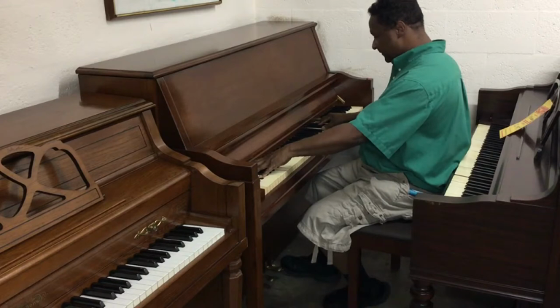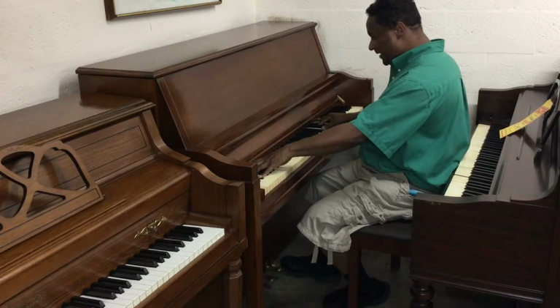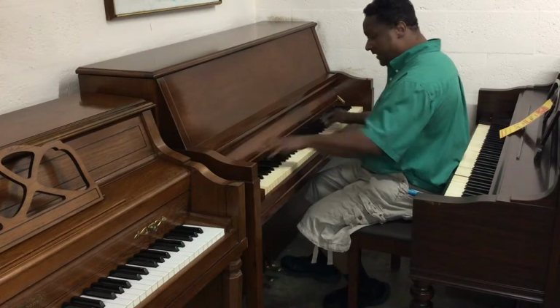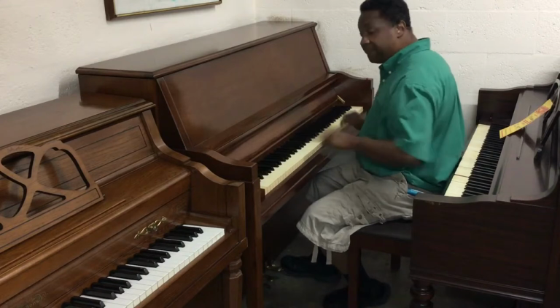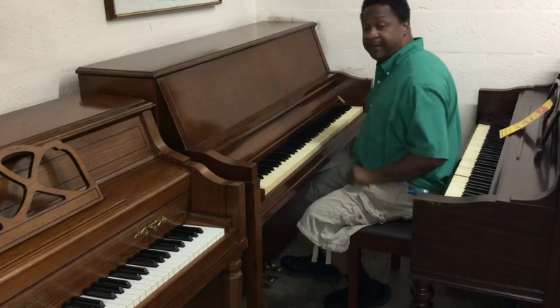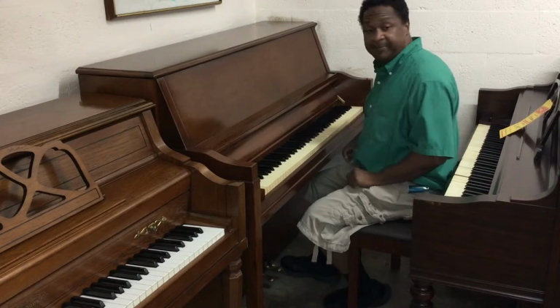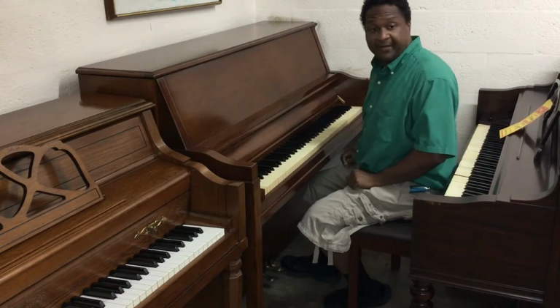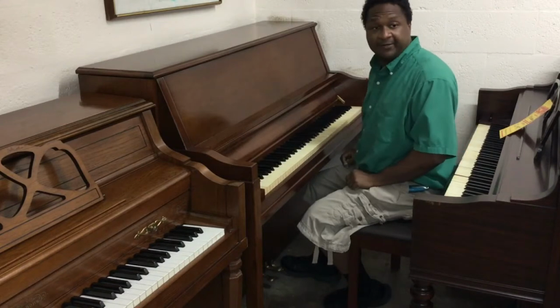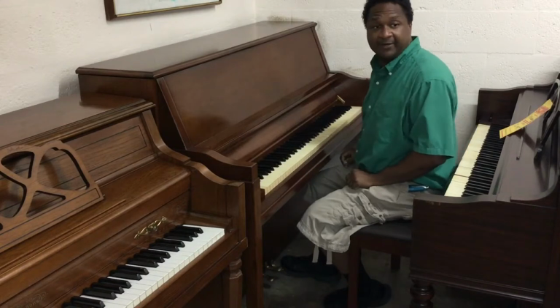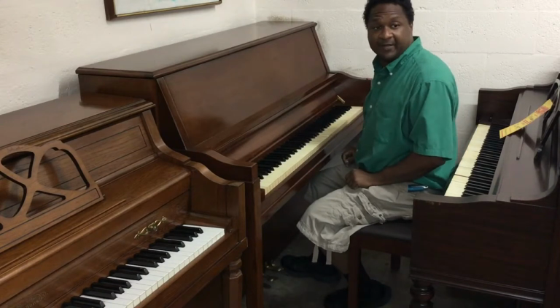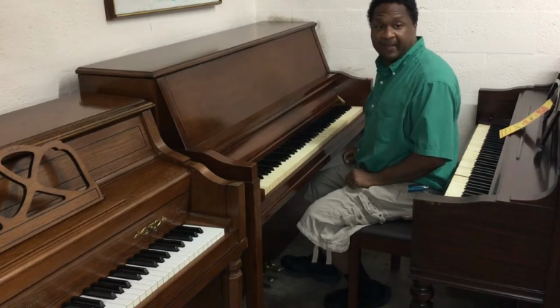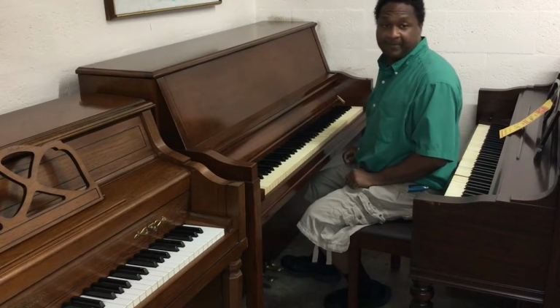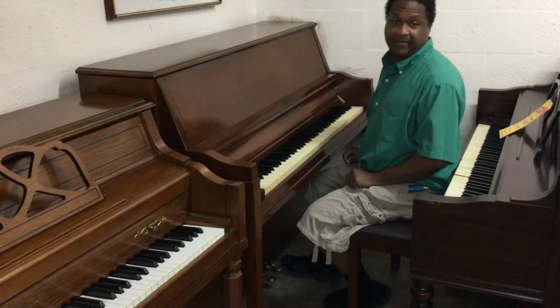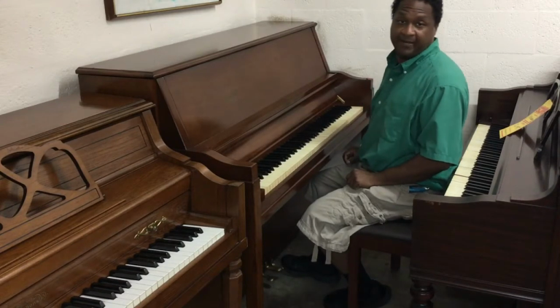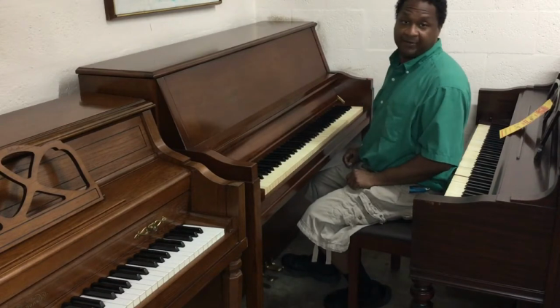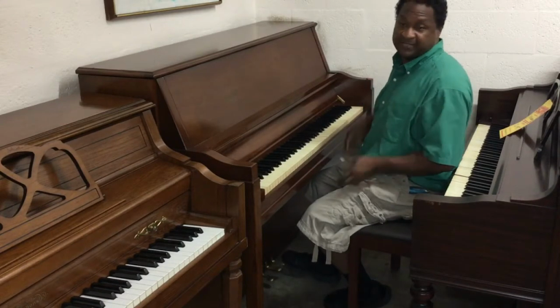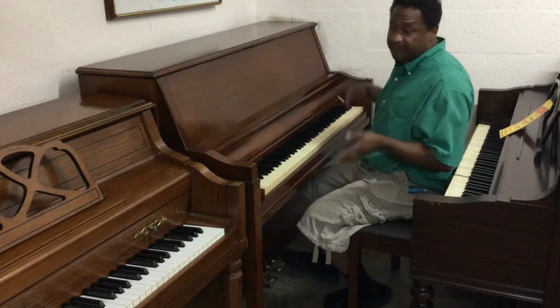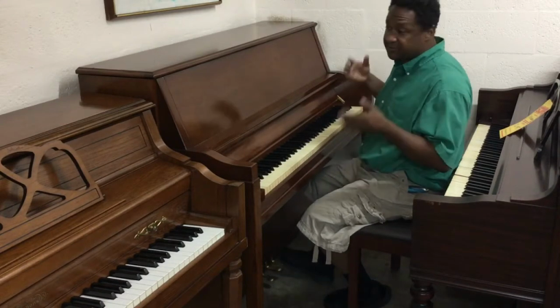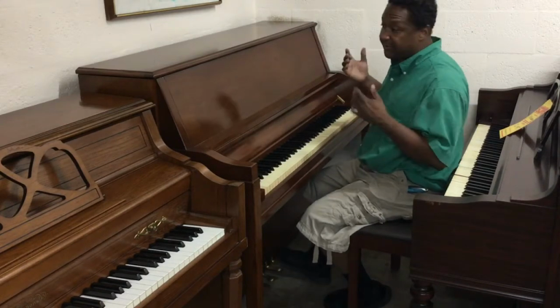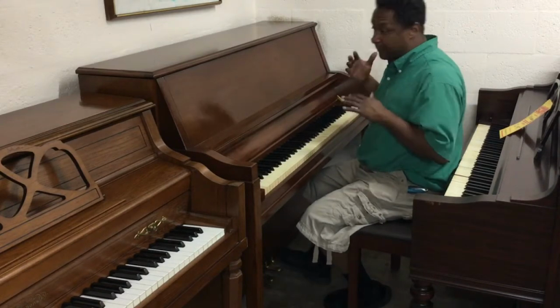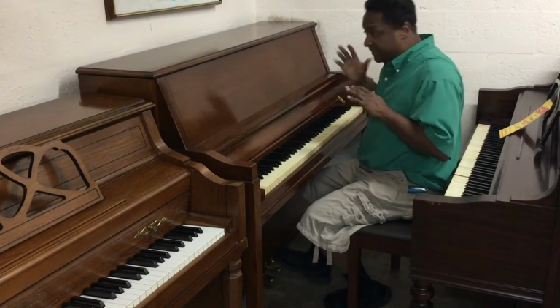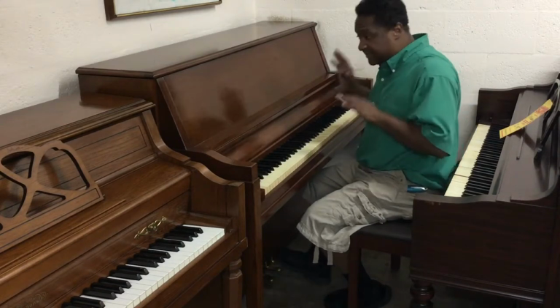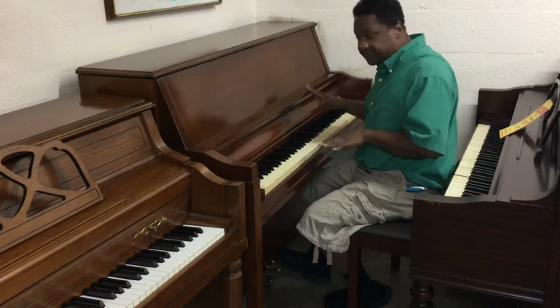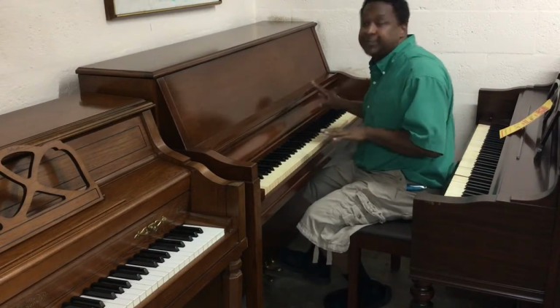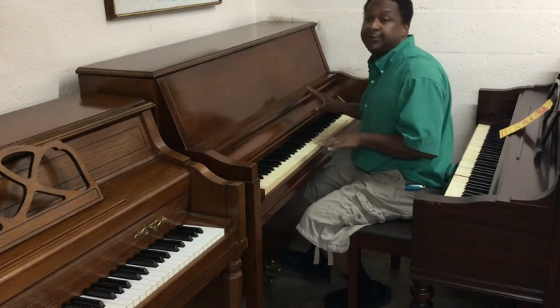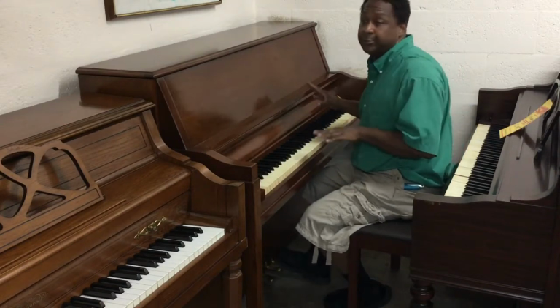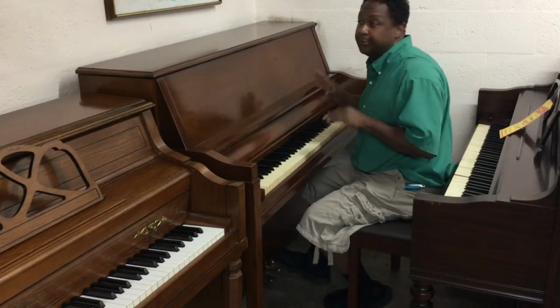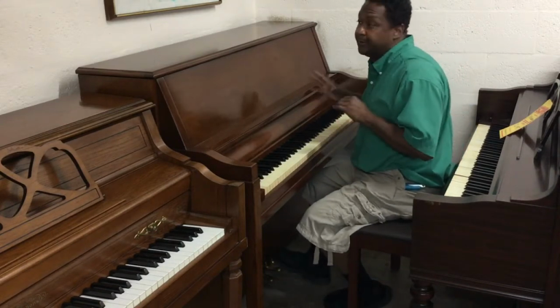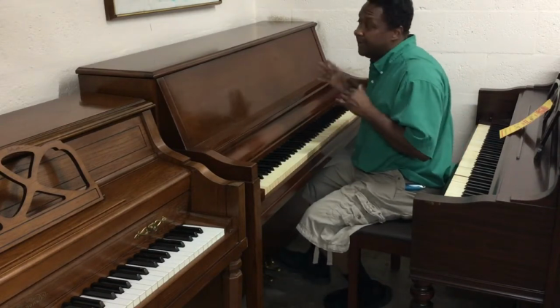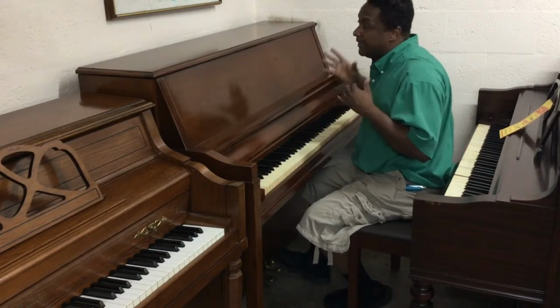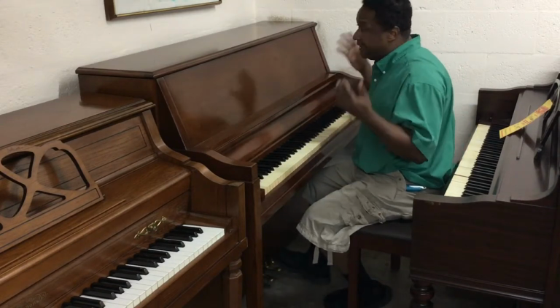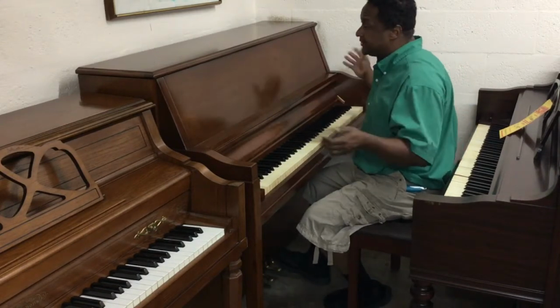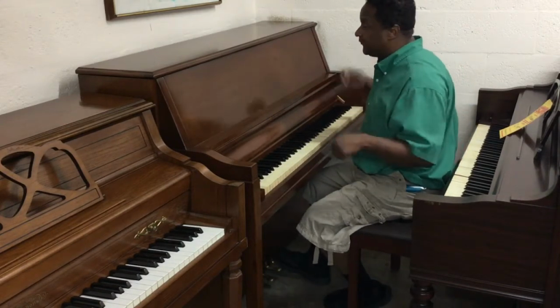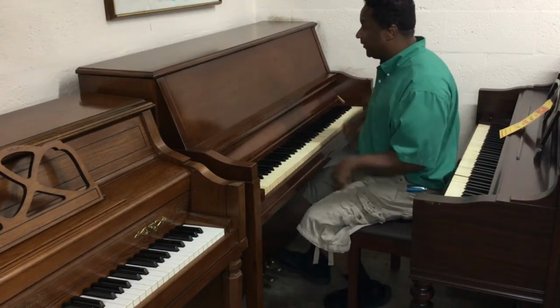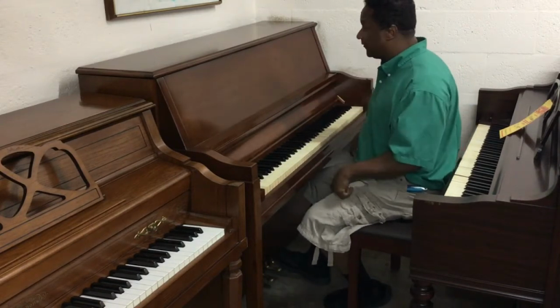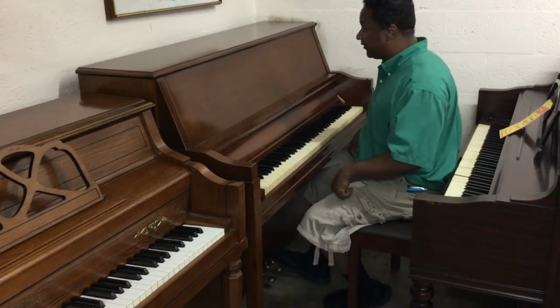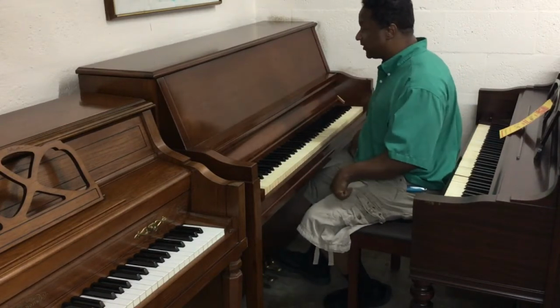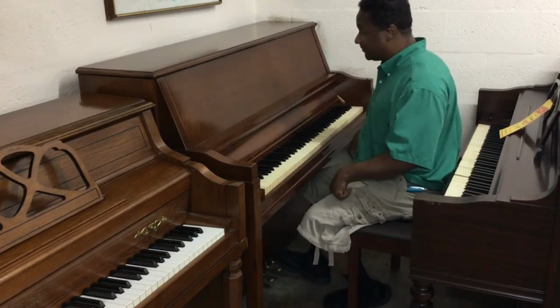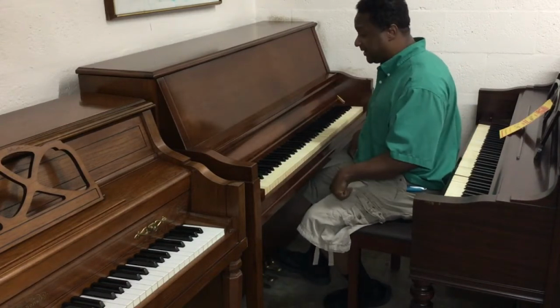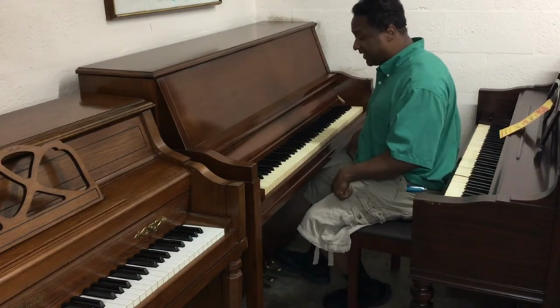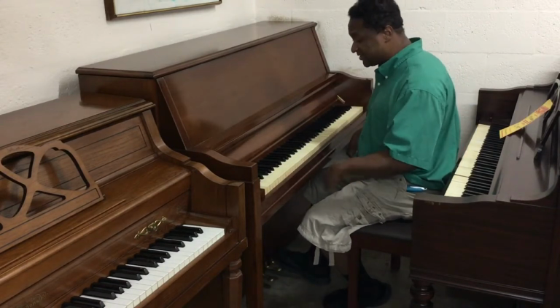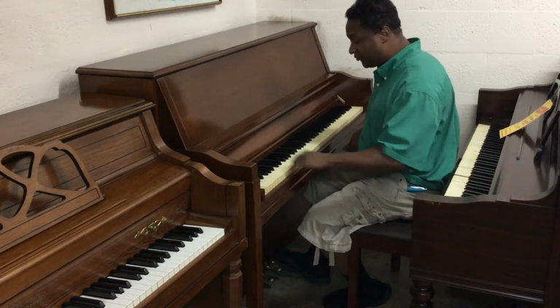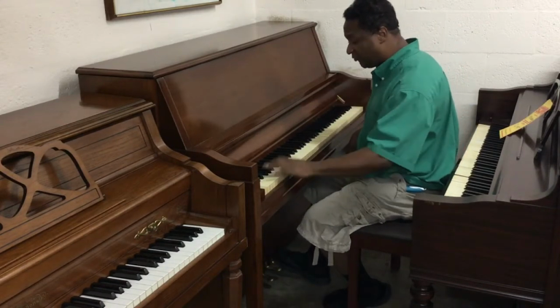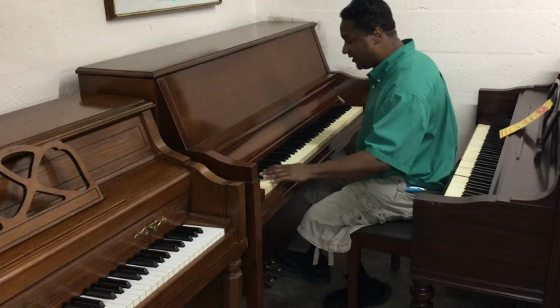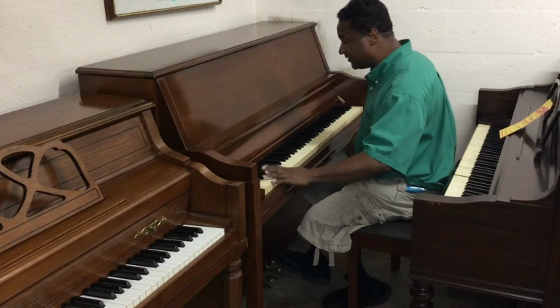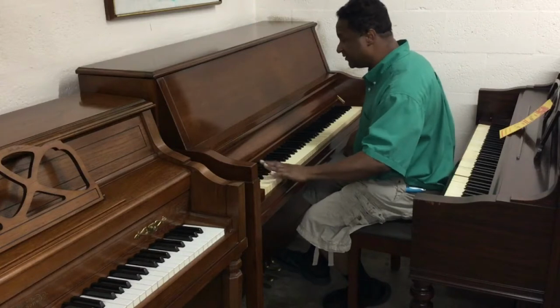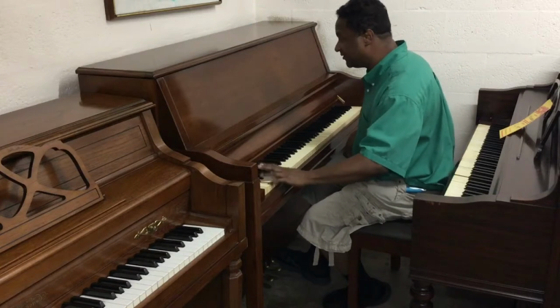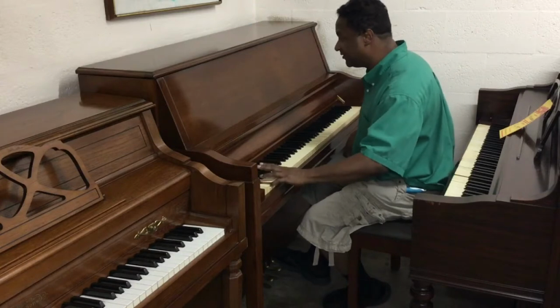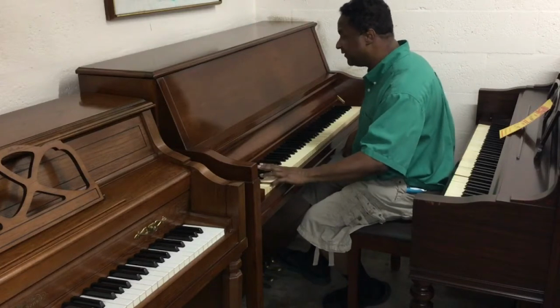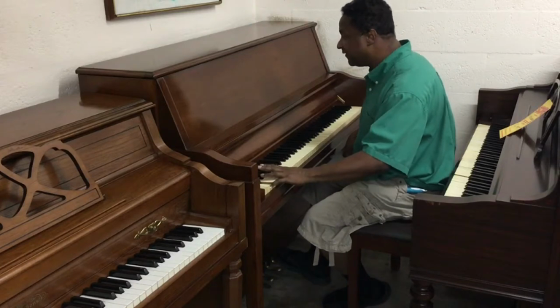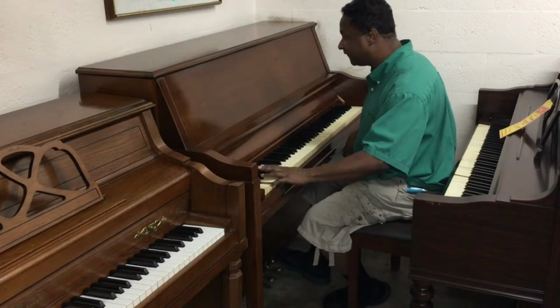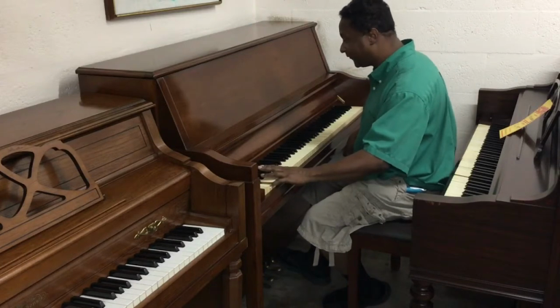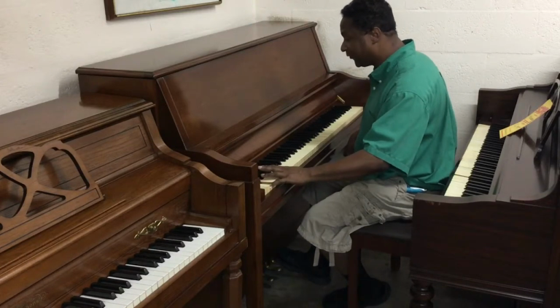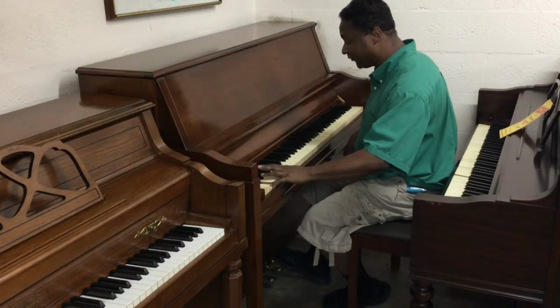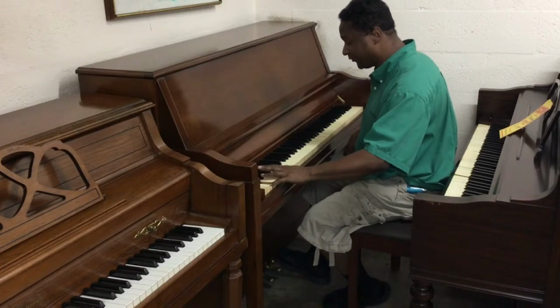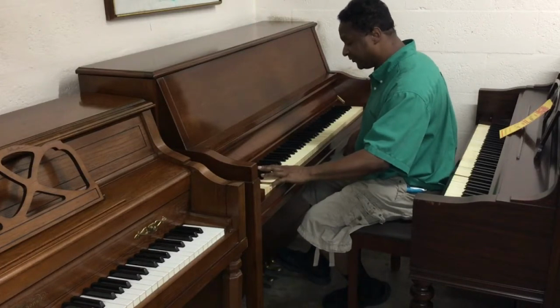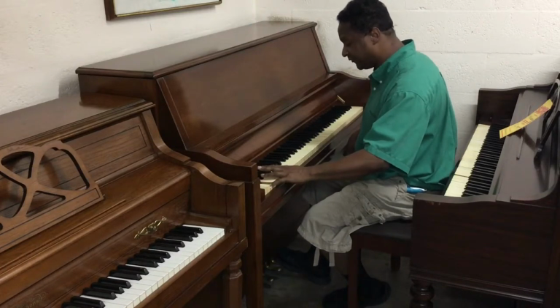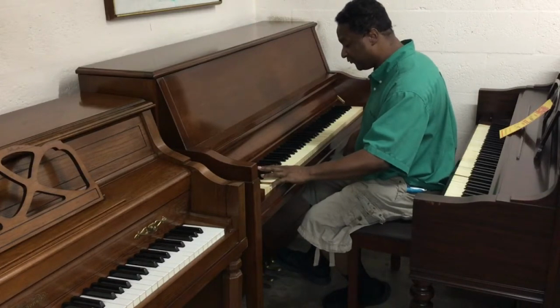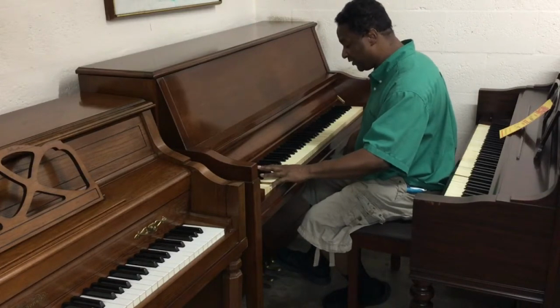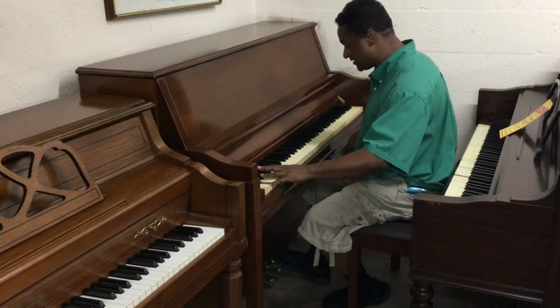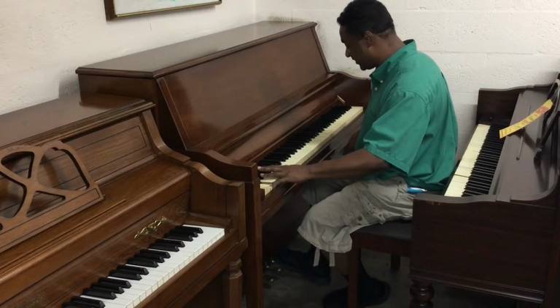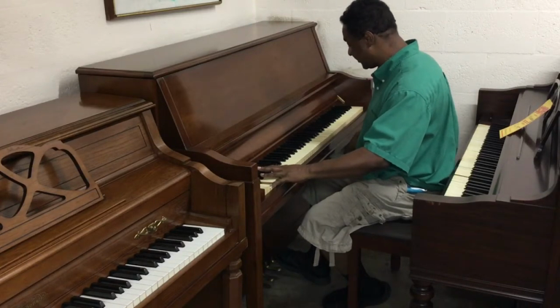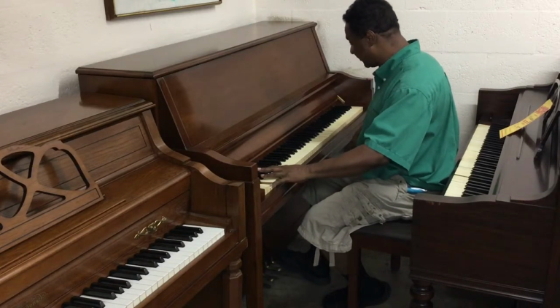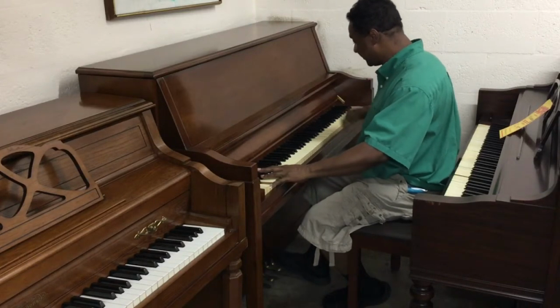Not a bad piano, not a bad piano, especially when it gets tuned, it's a really, really good piano. It has a great, full voice on here.